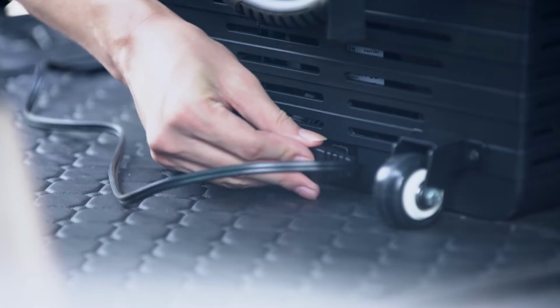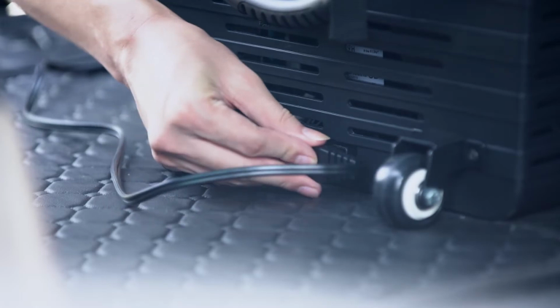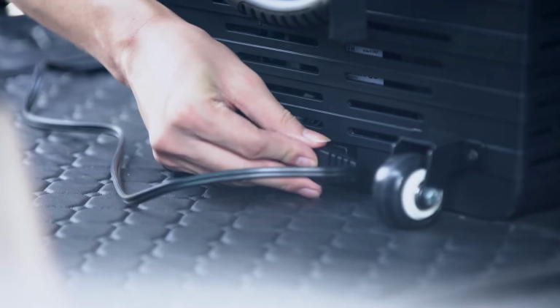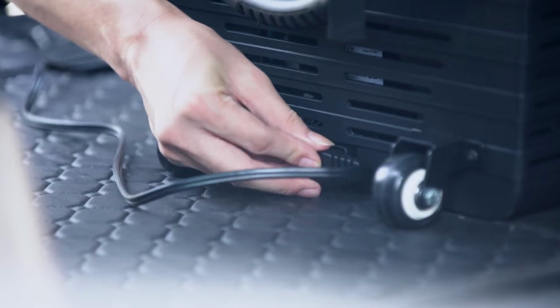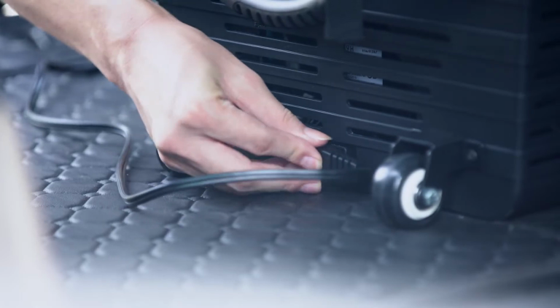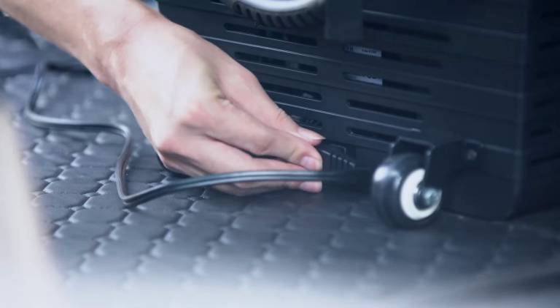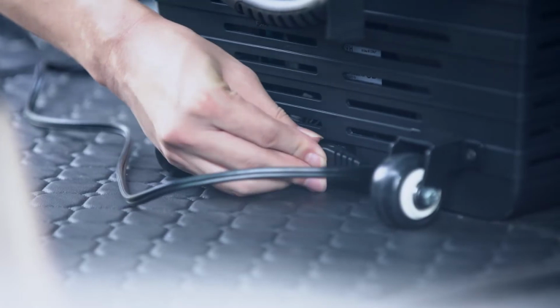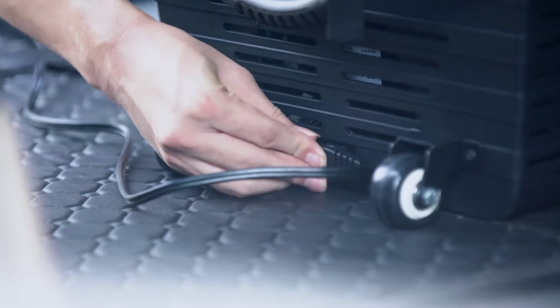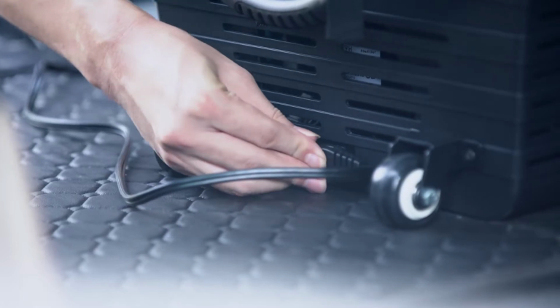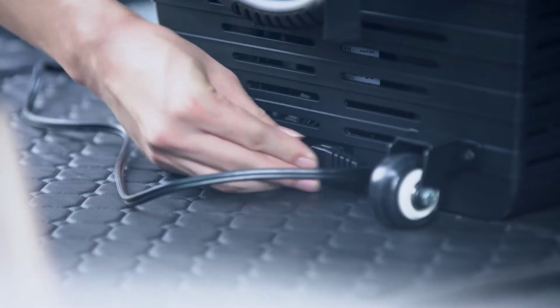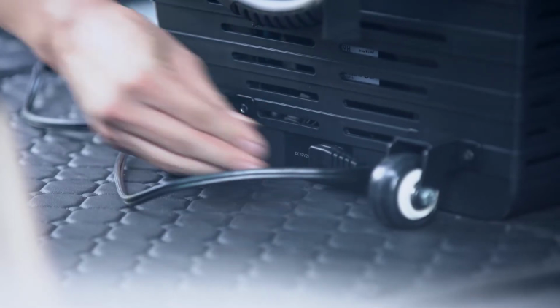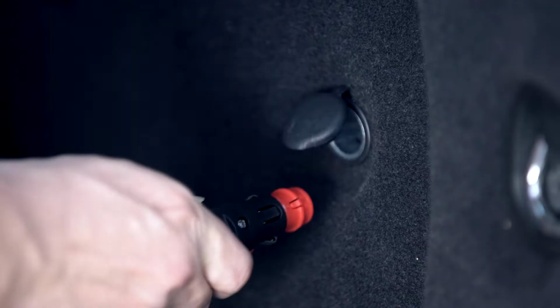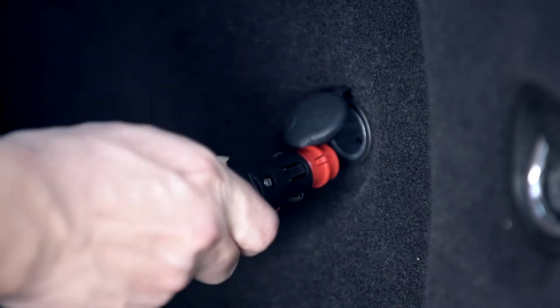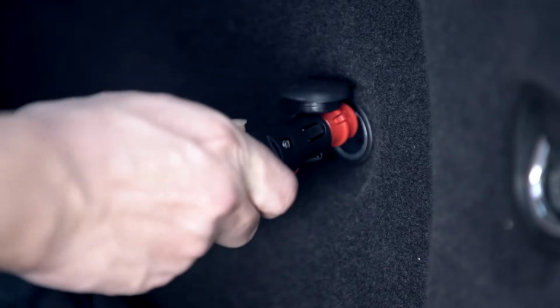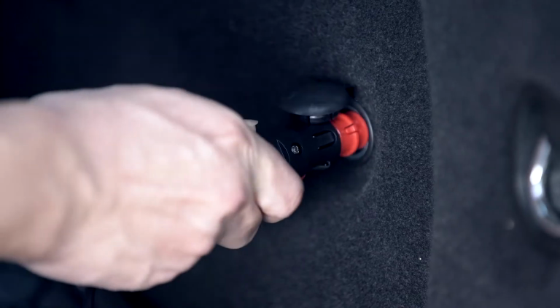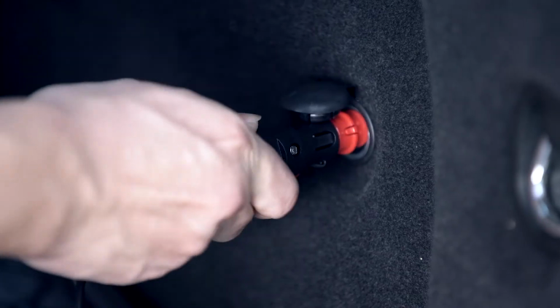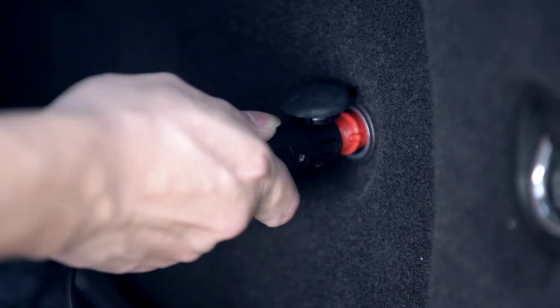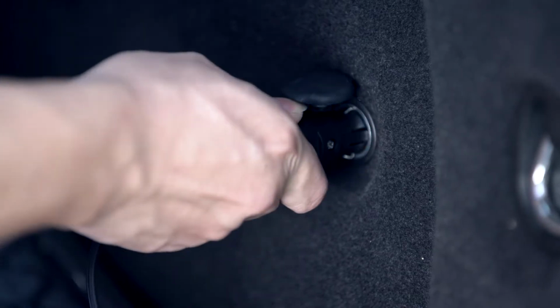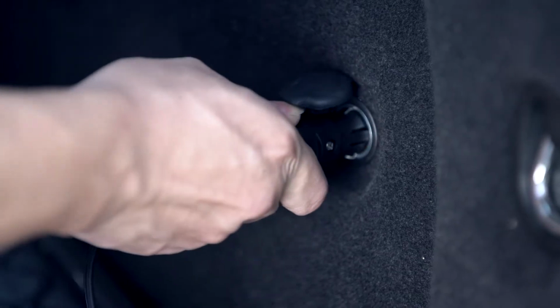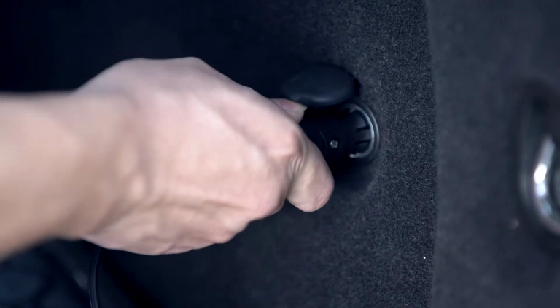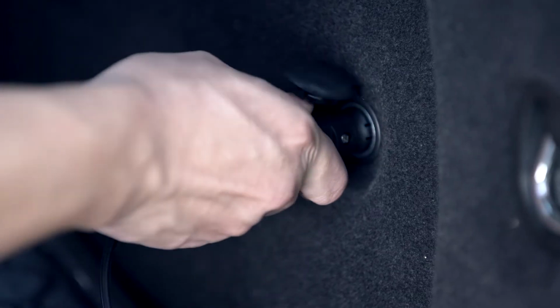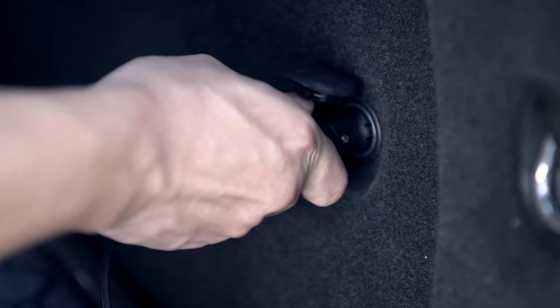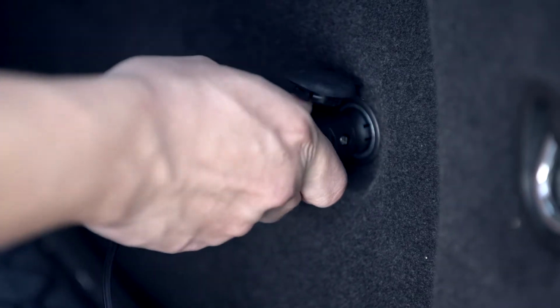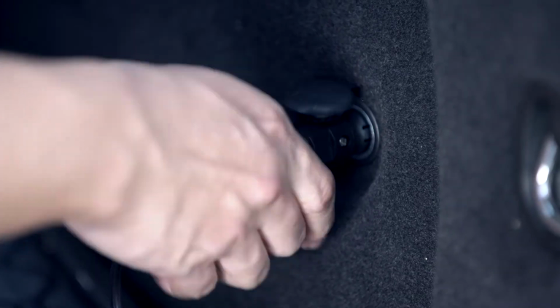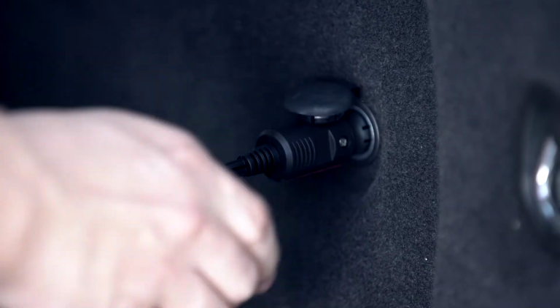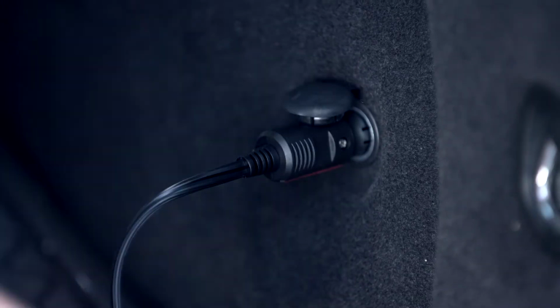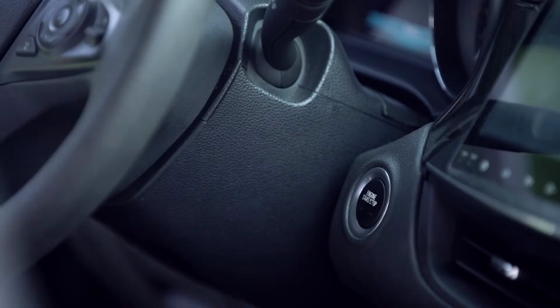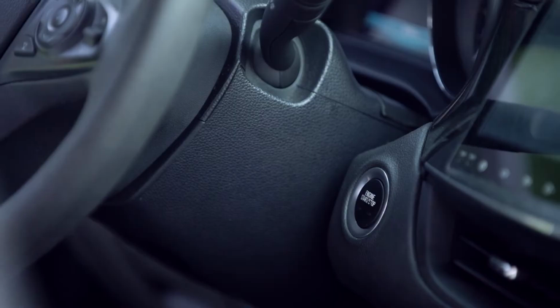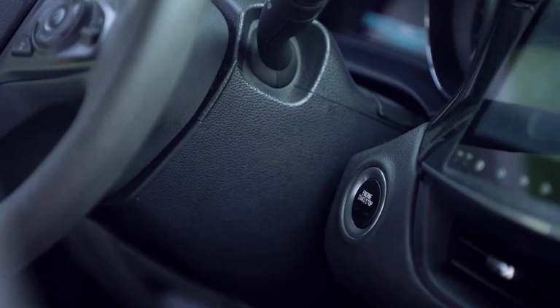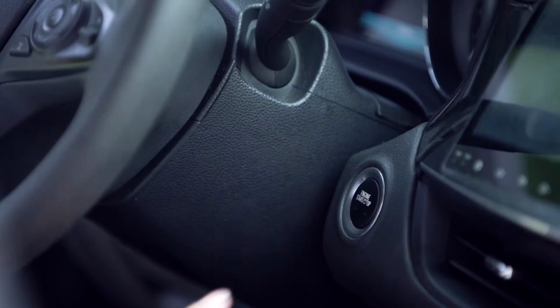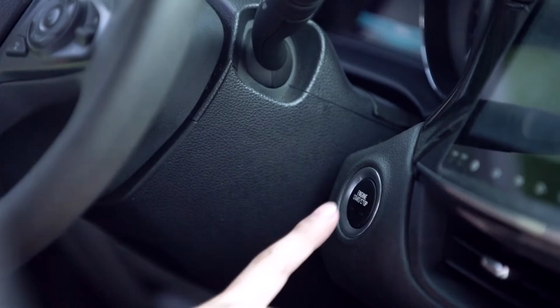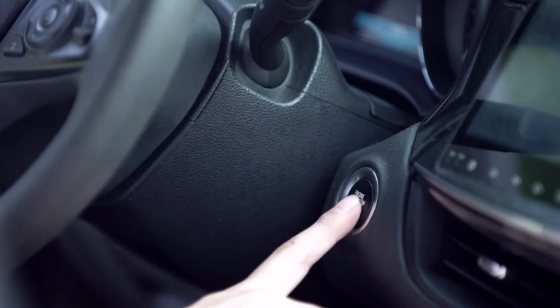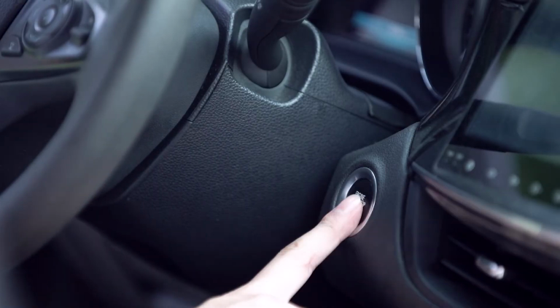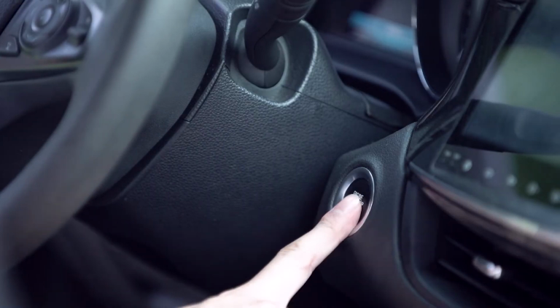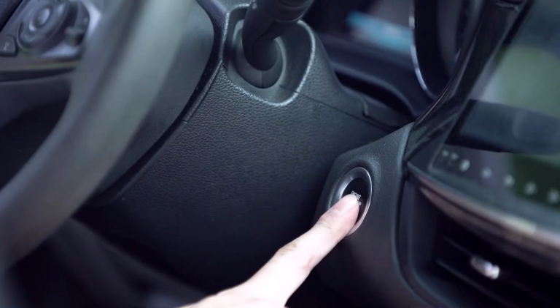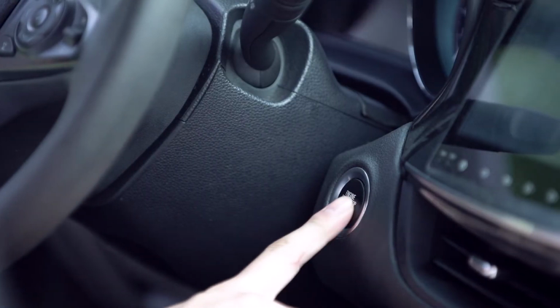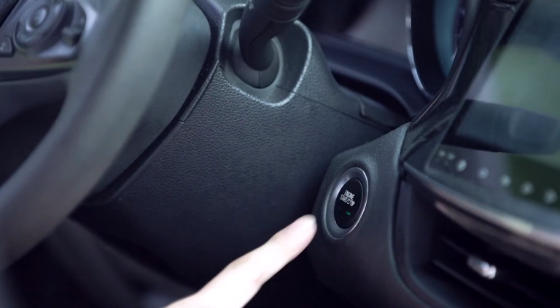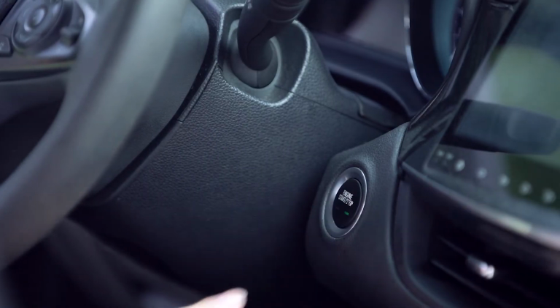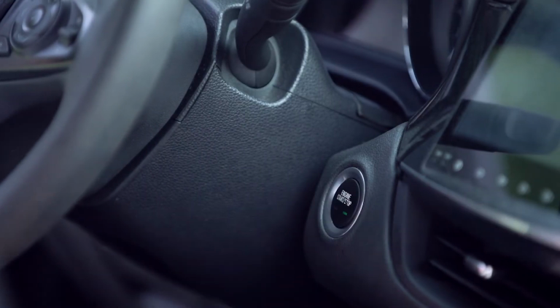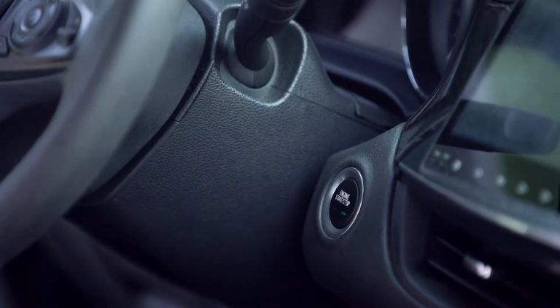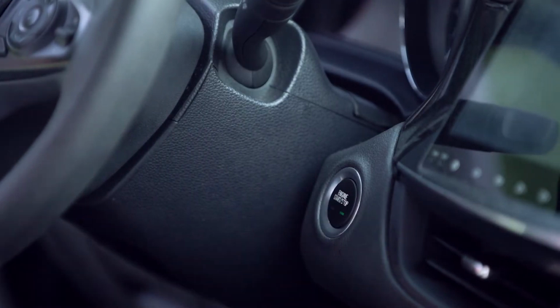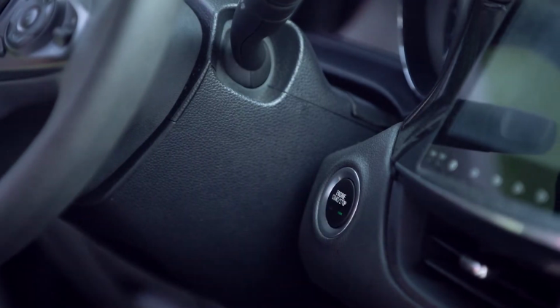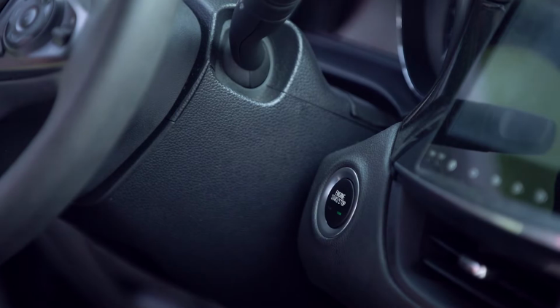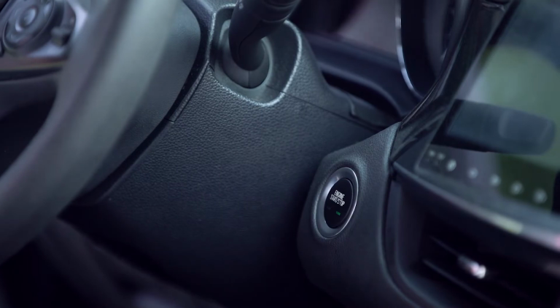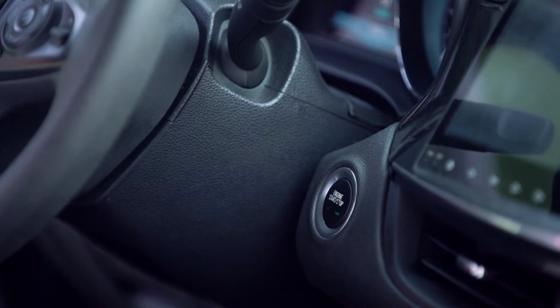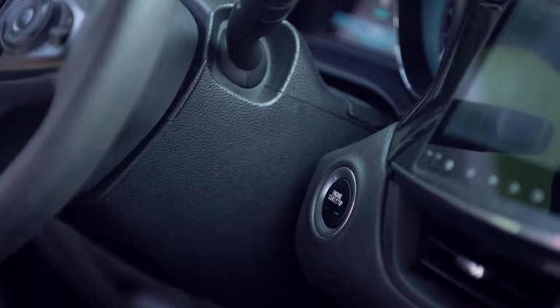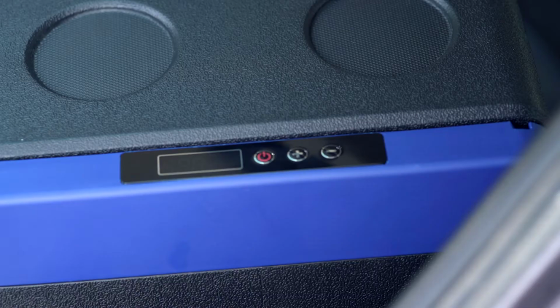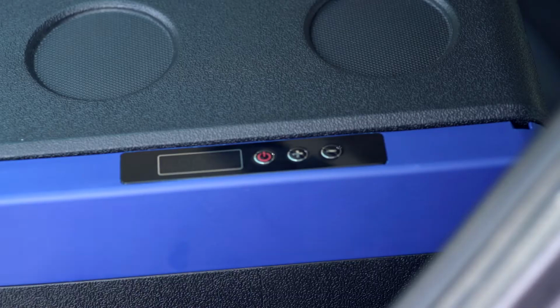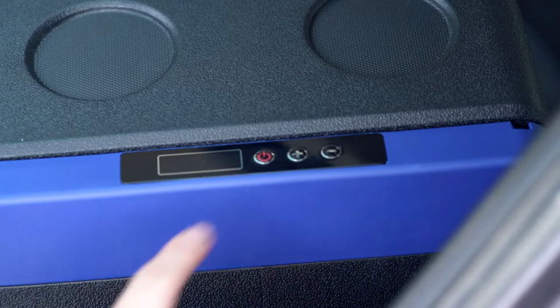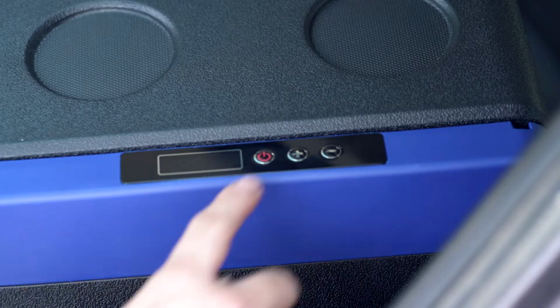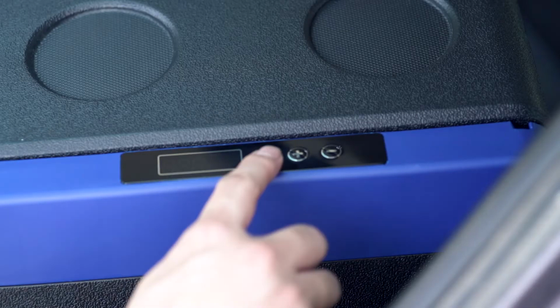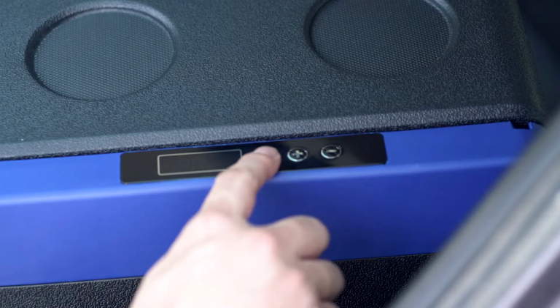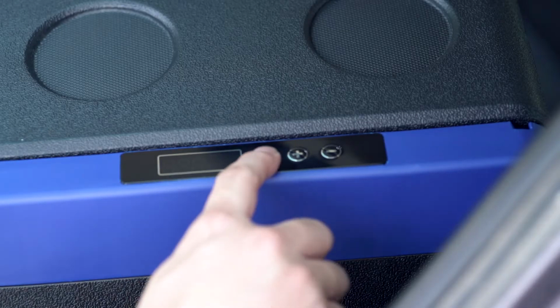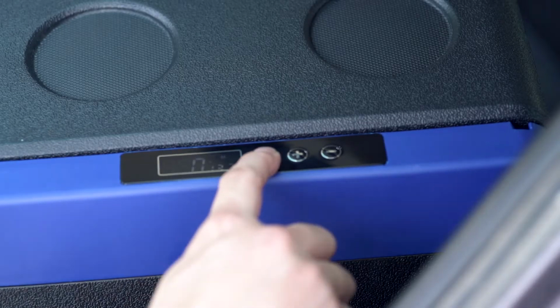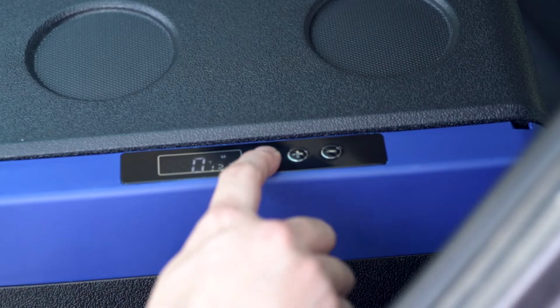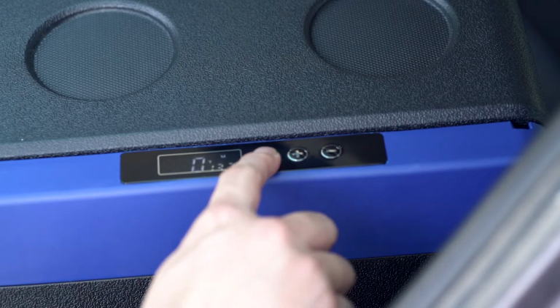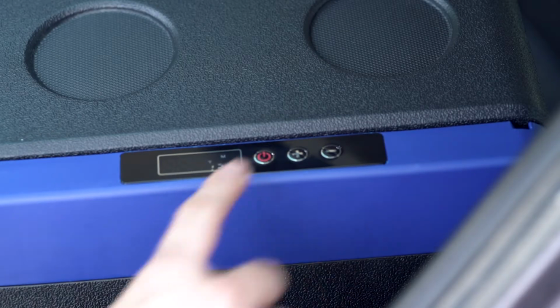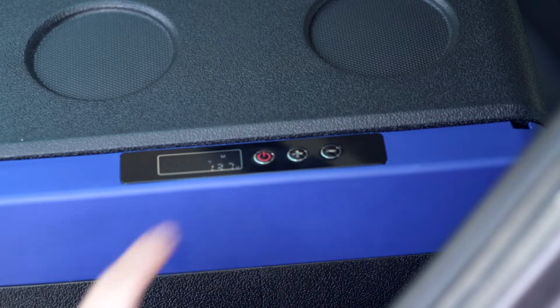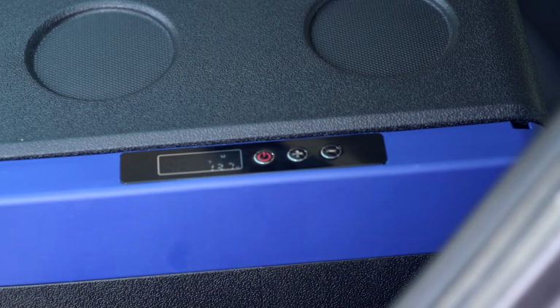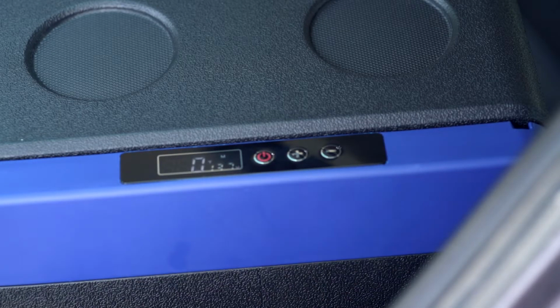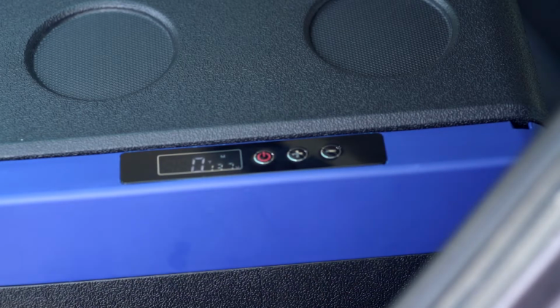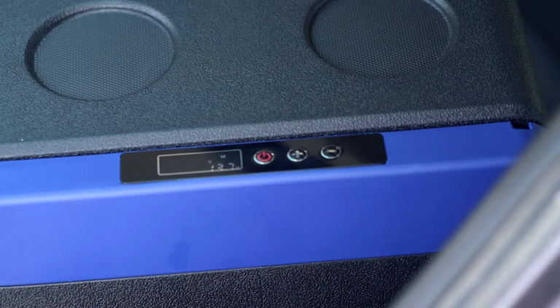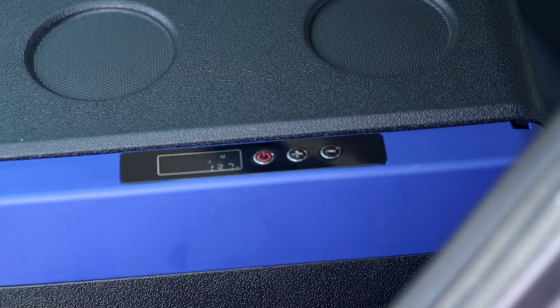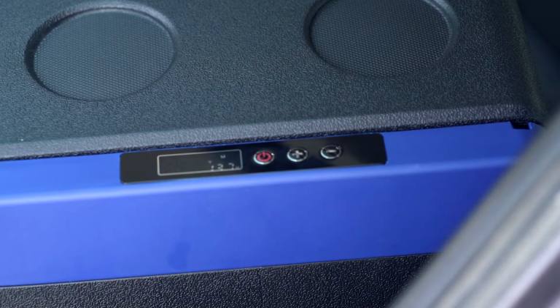Just plug the DC cord into your car's cigarette socket and do some basic settings. A wonderful refrigerating experience is ready for you.